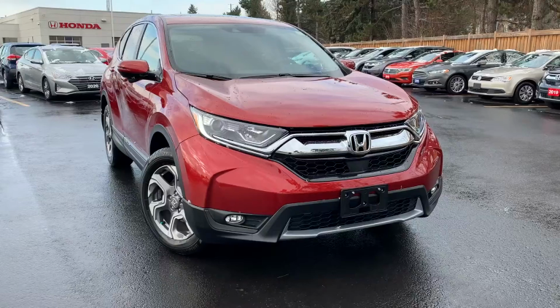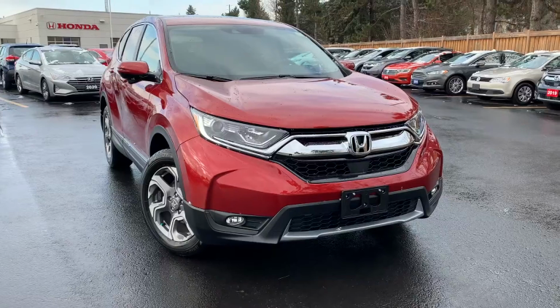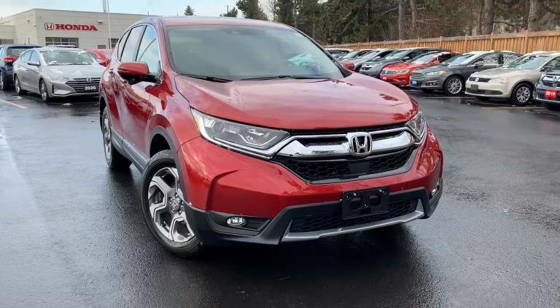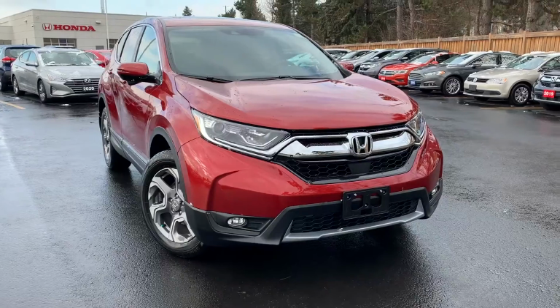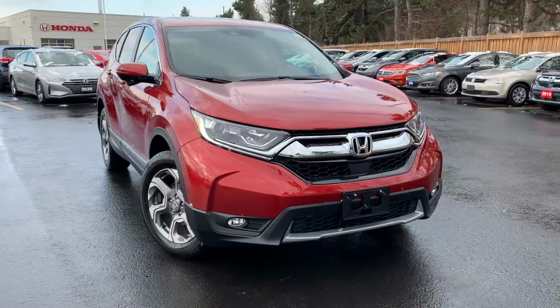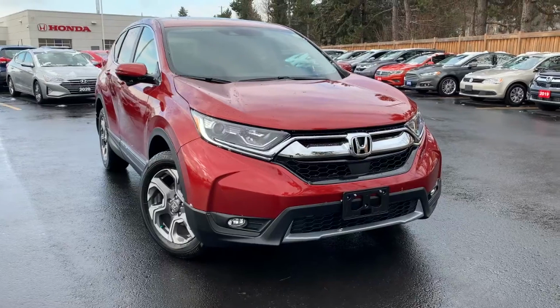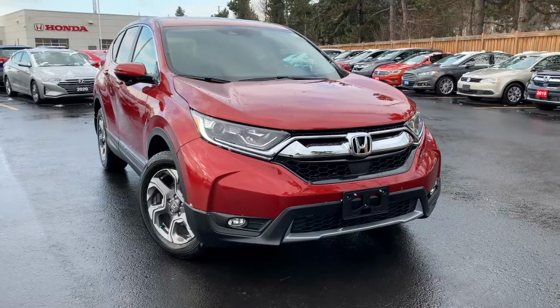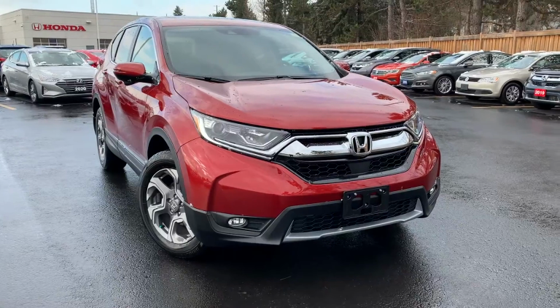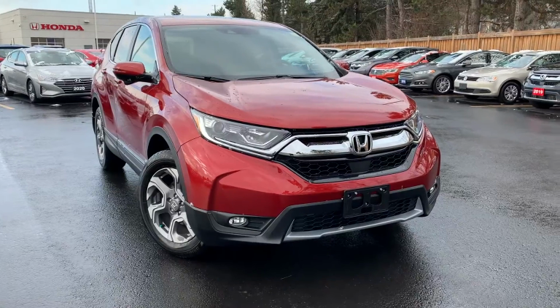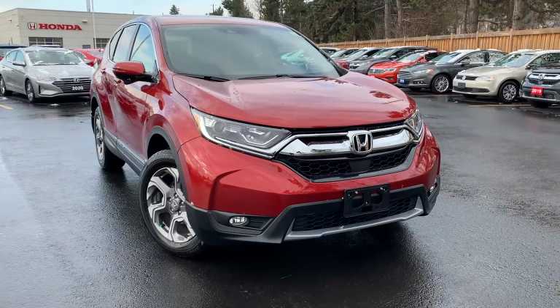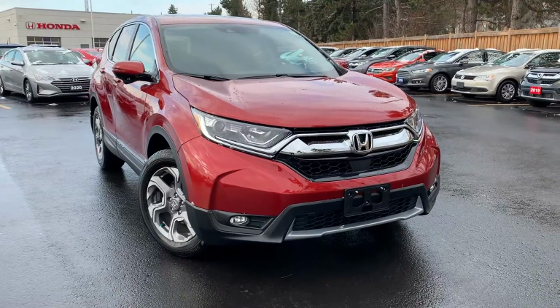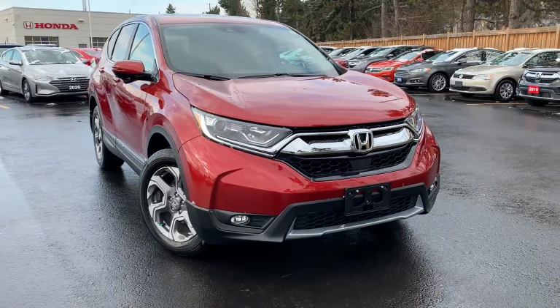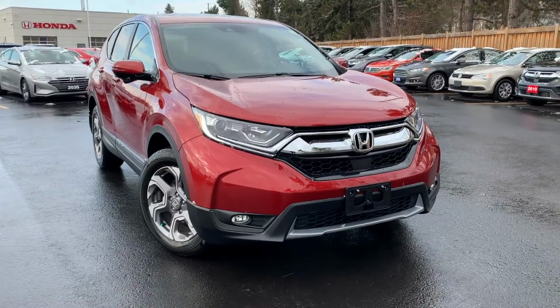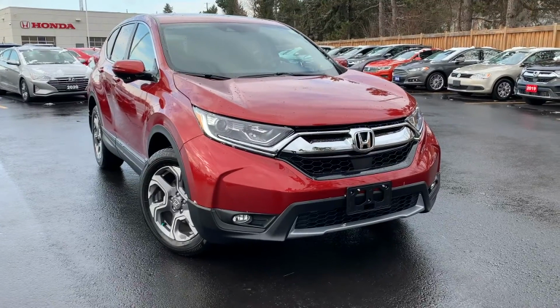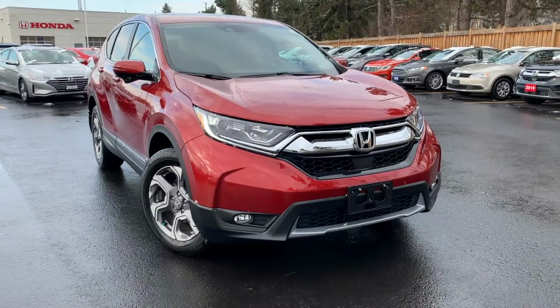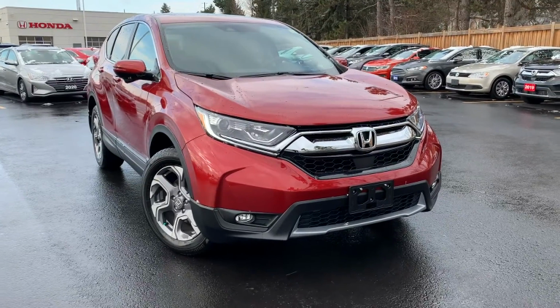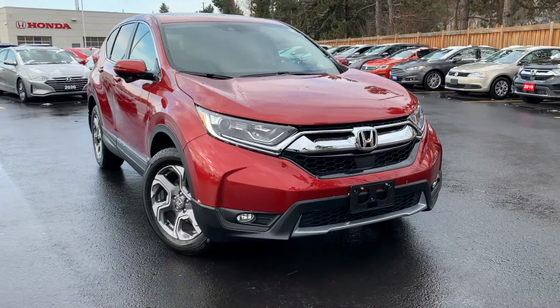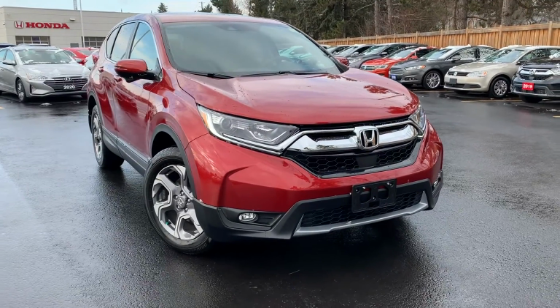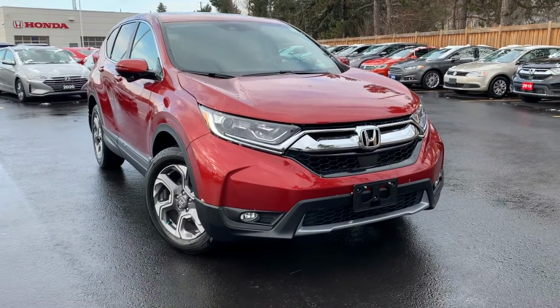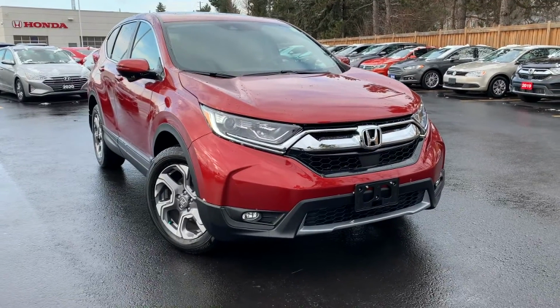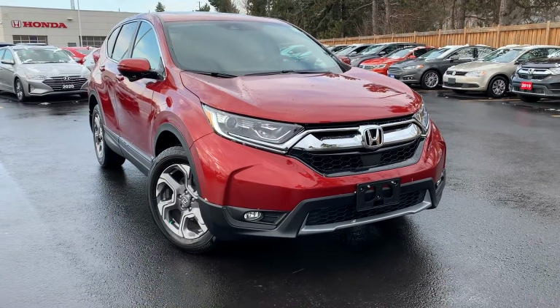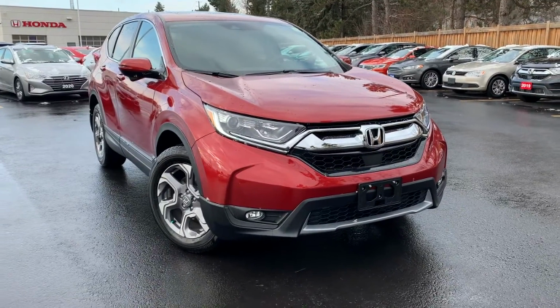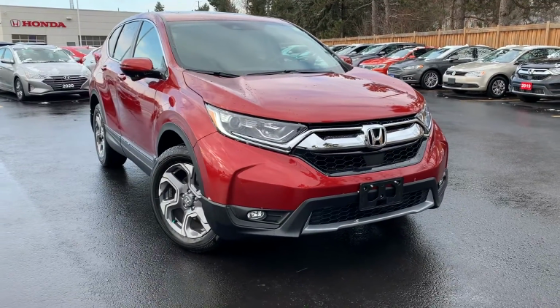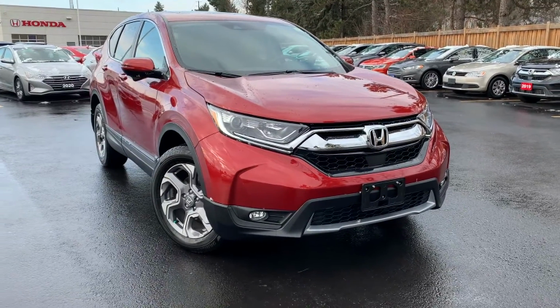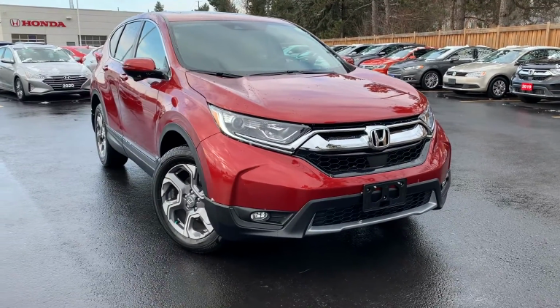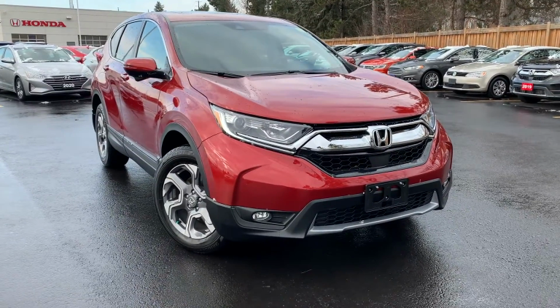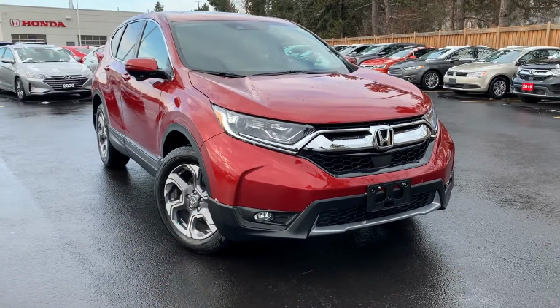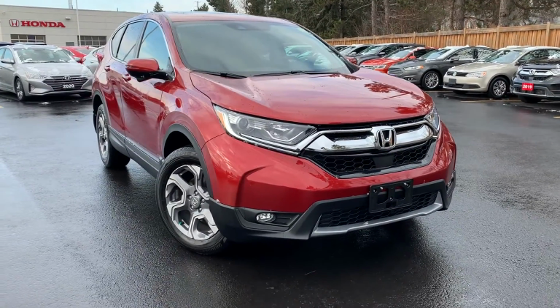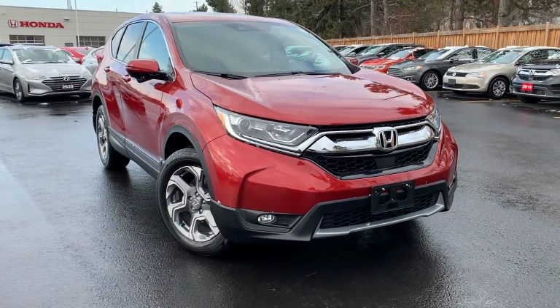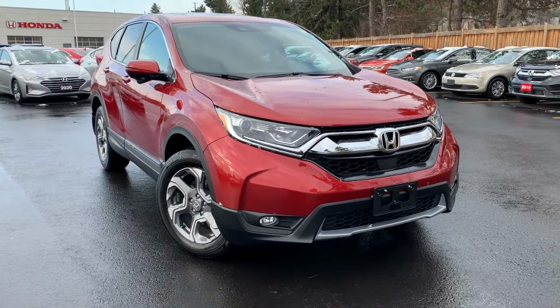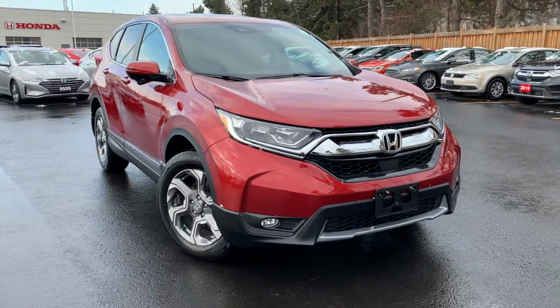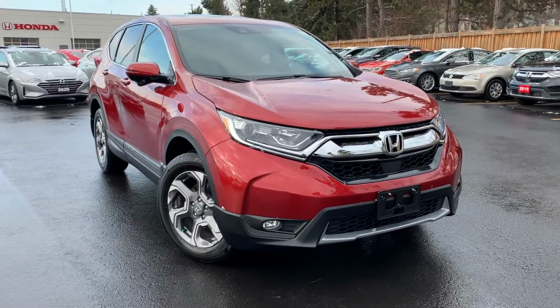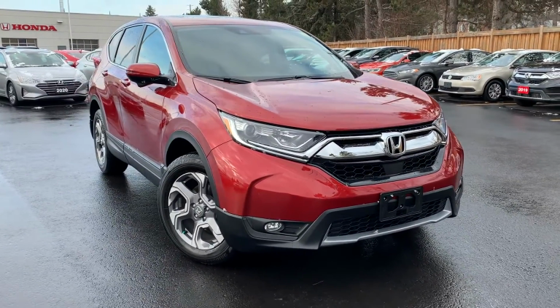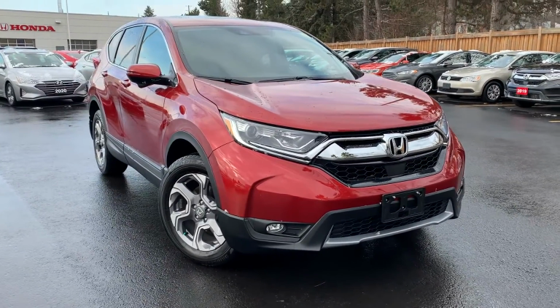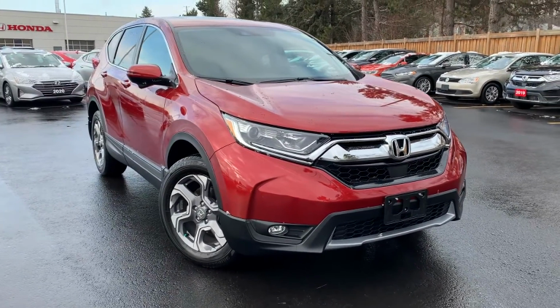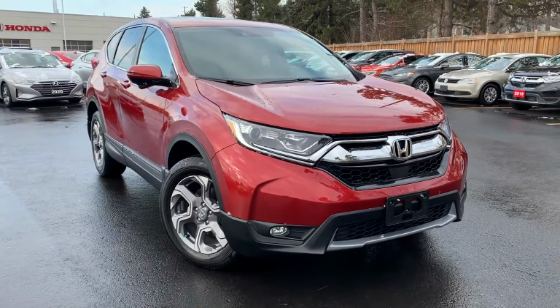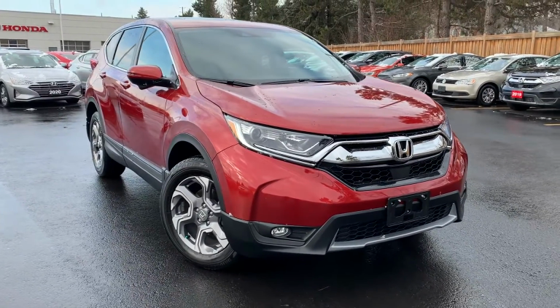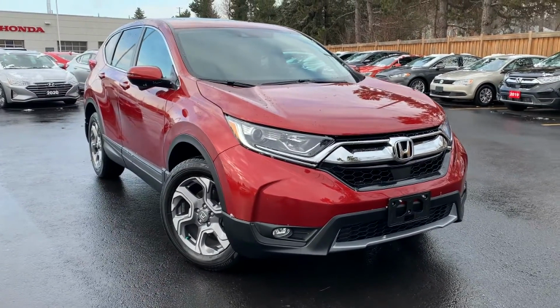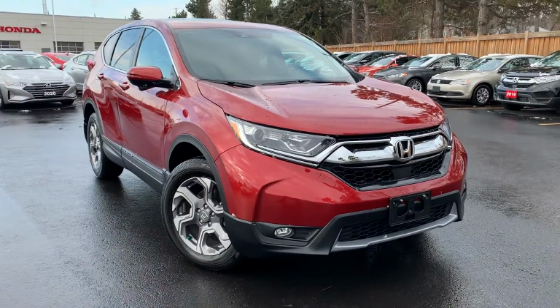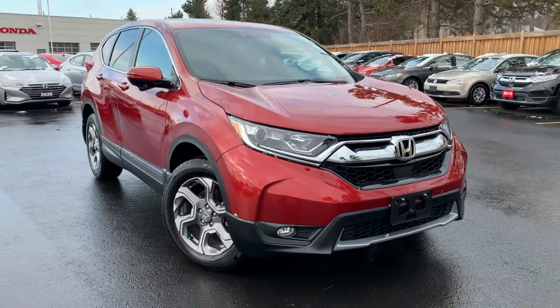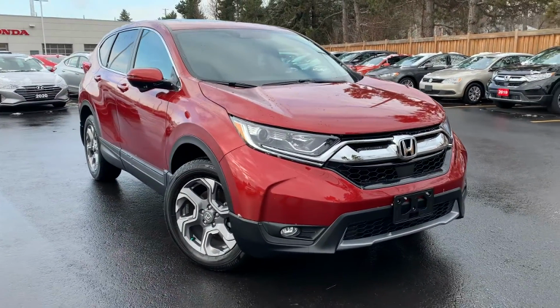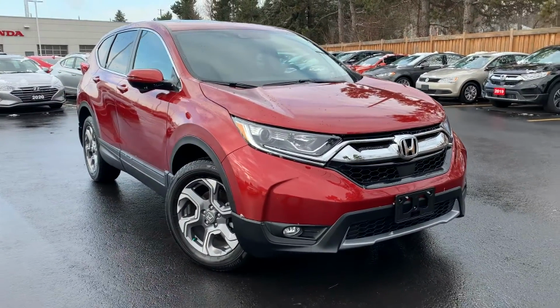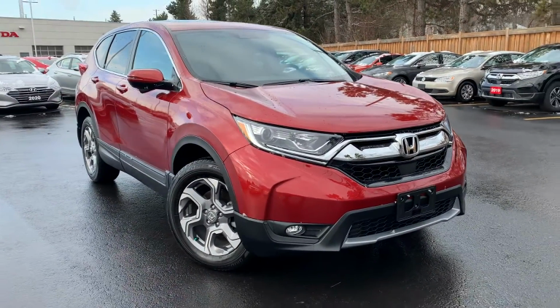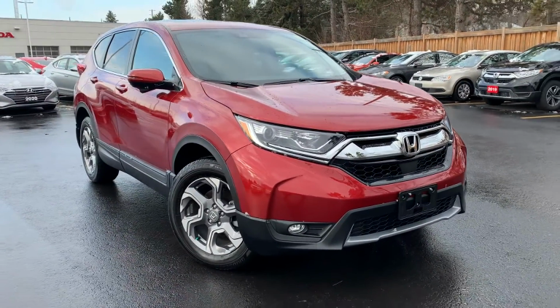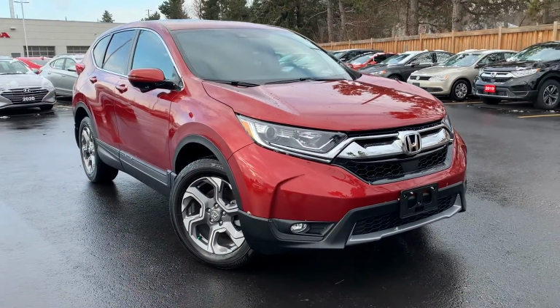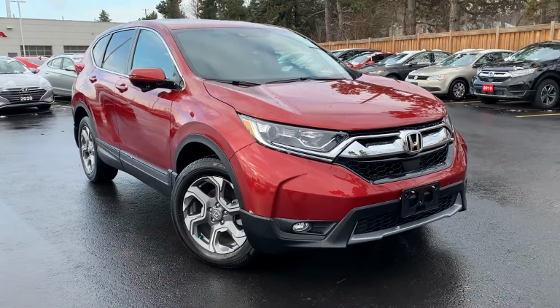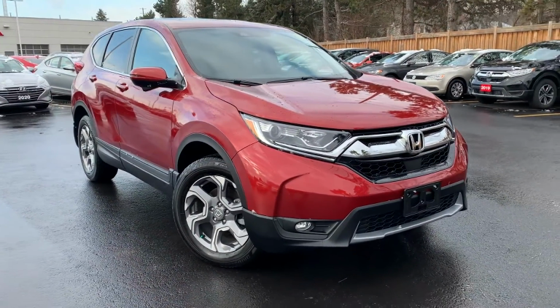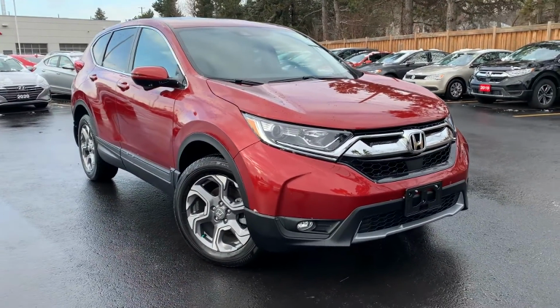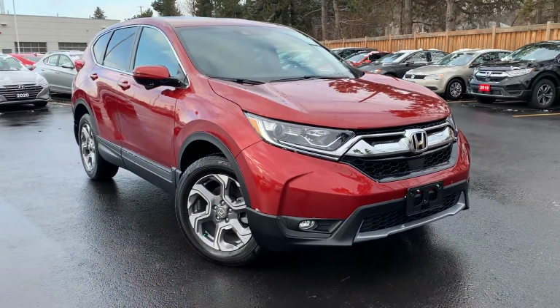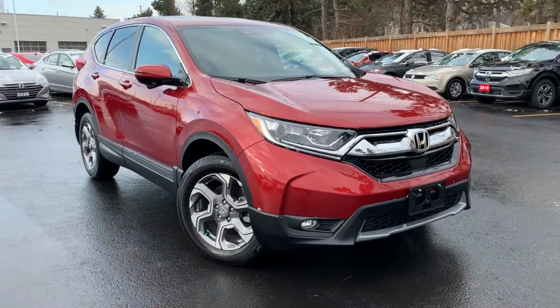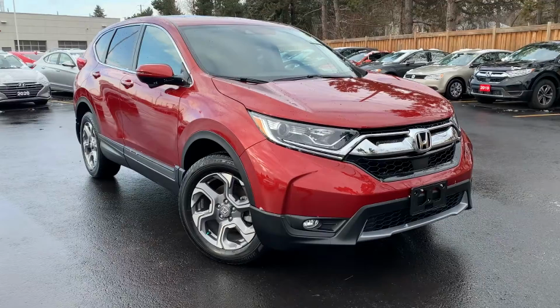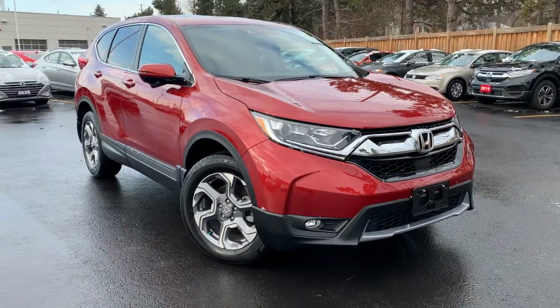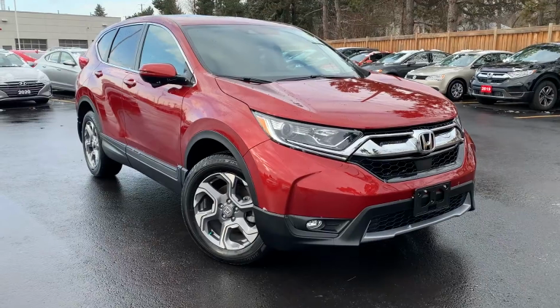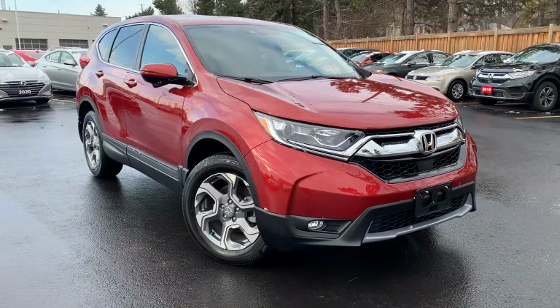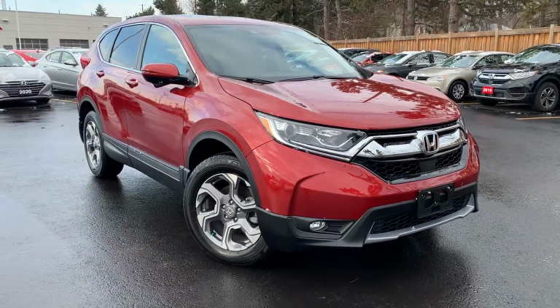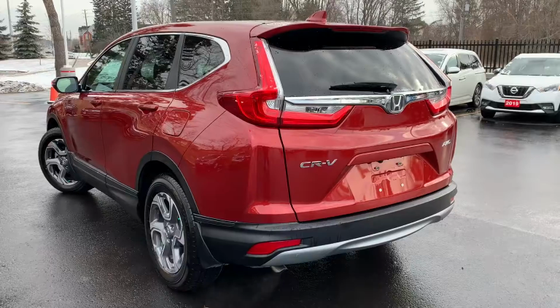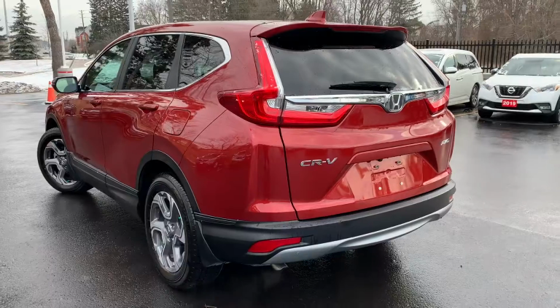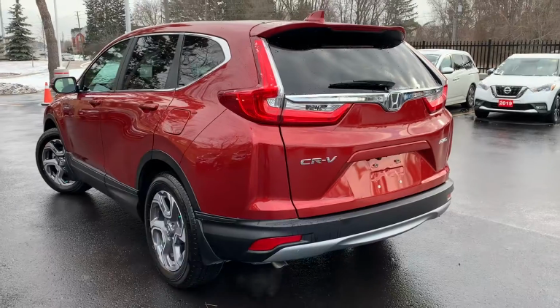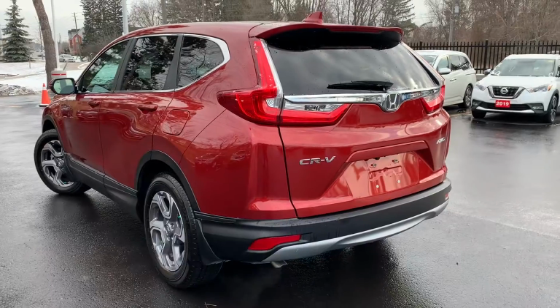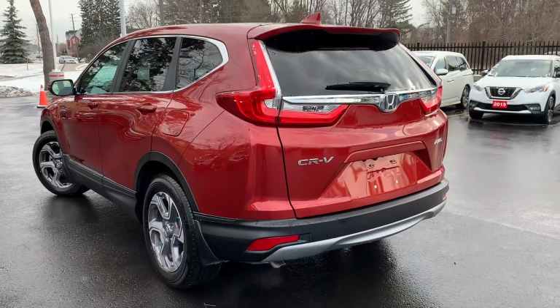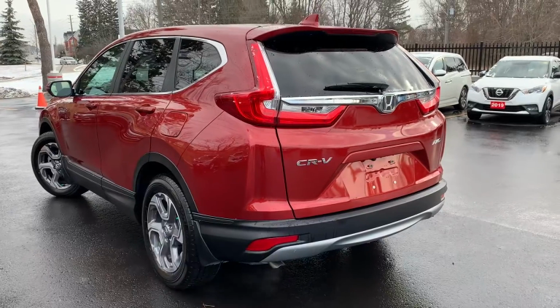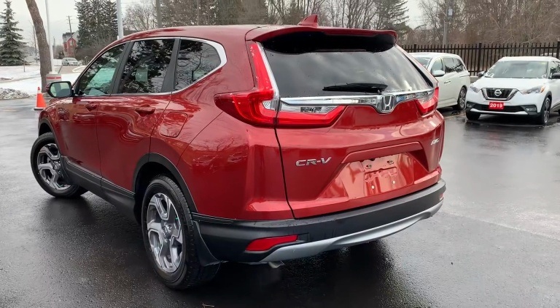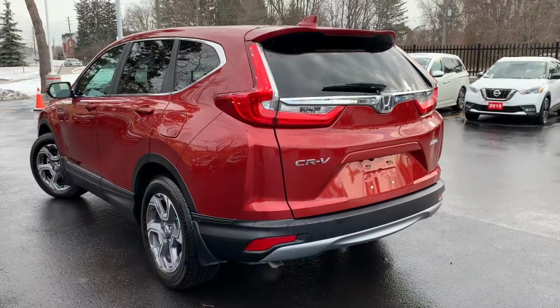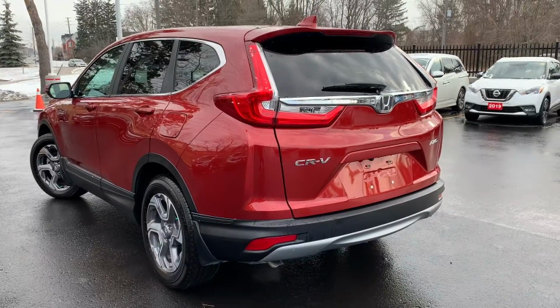Here at Pickering Honda, we have a pre-owned and Honda-certified 2019 Honda CR-V EX.